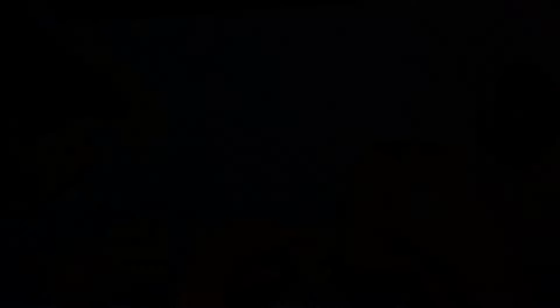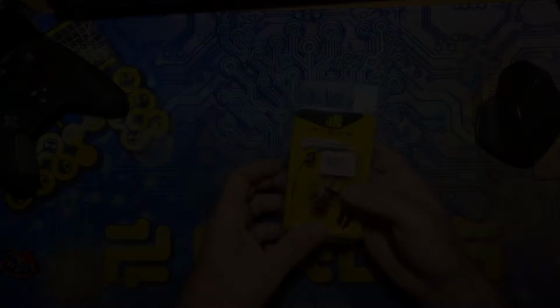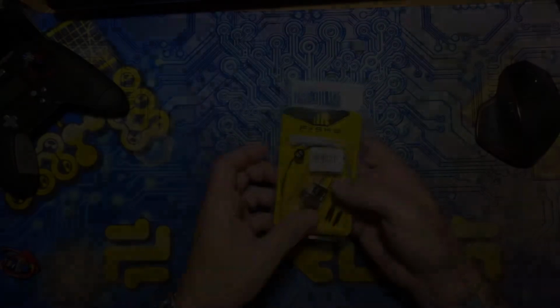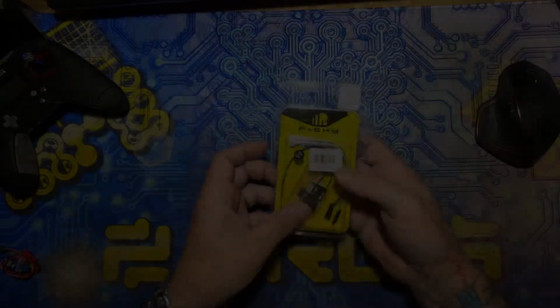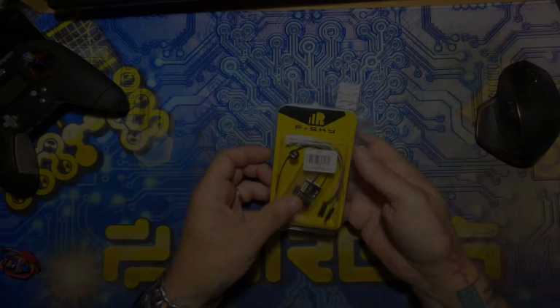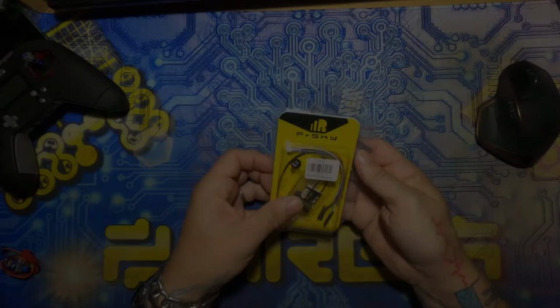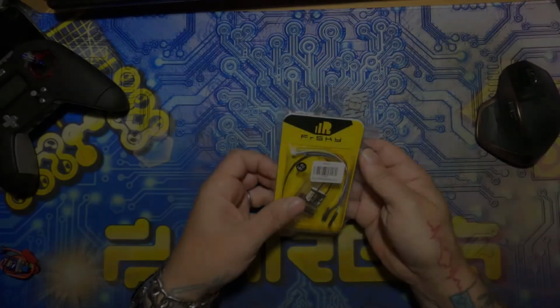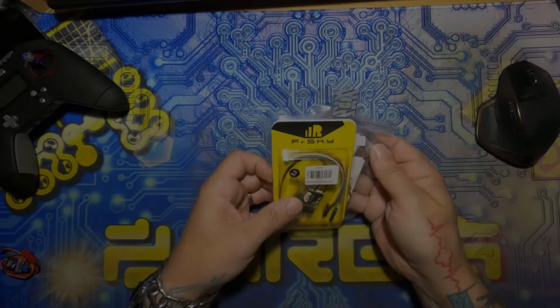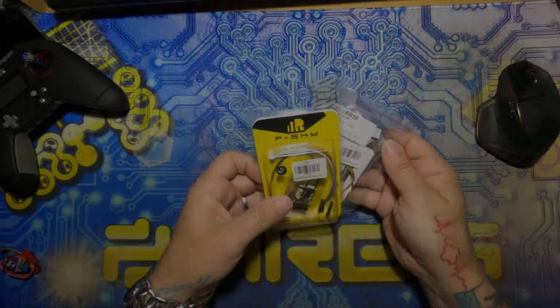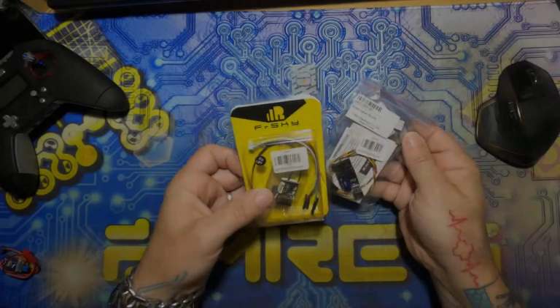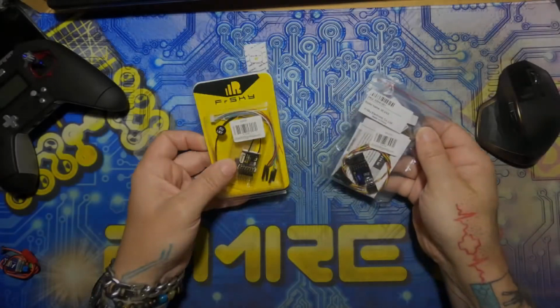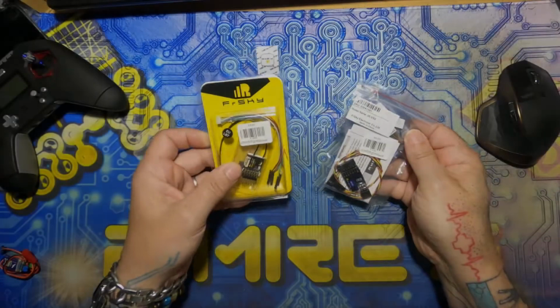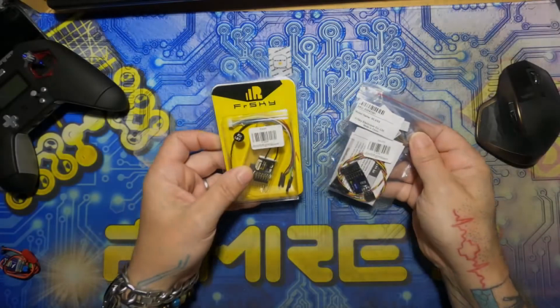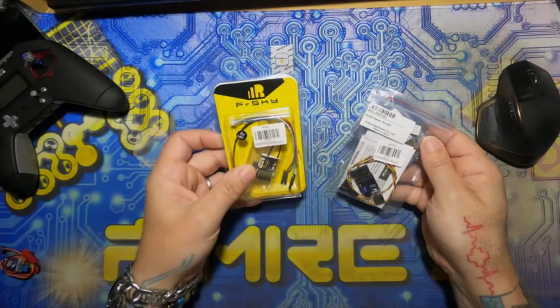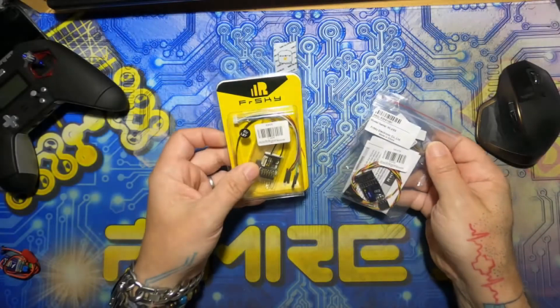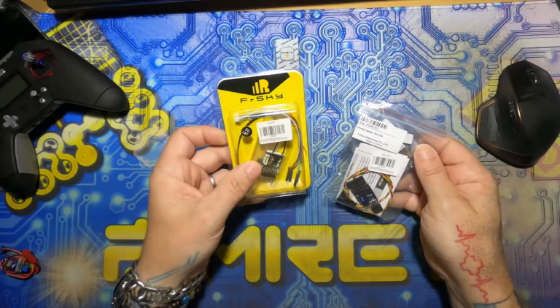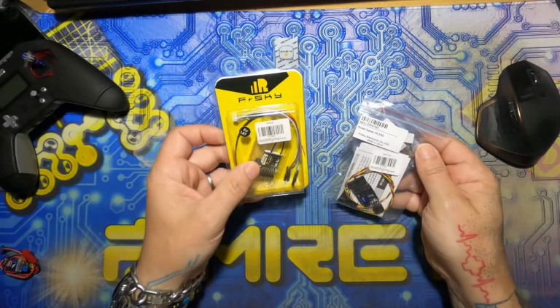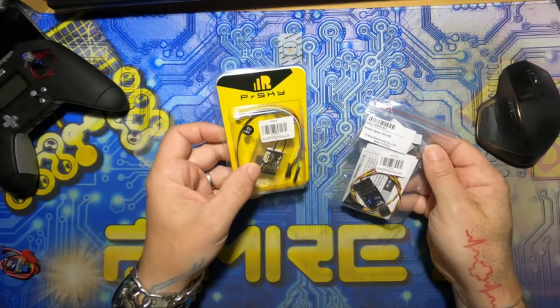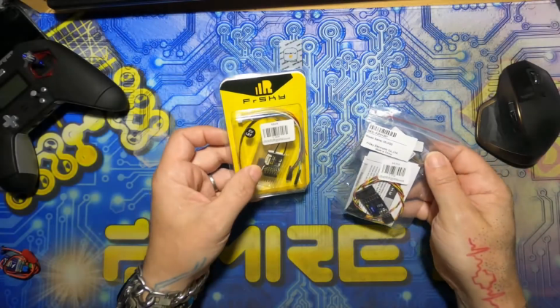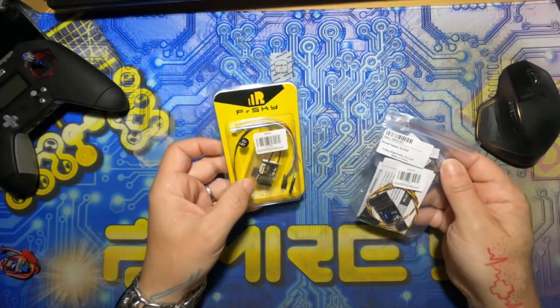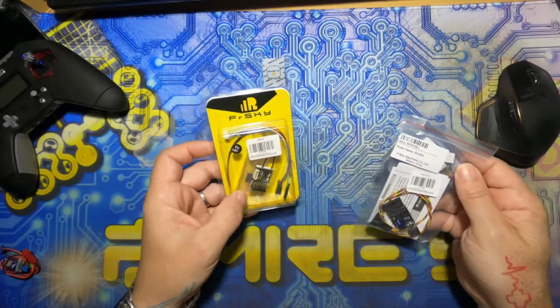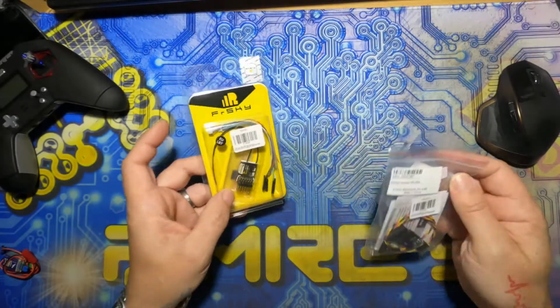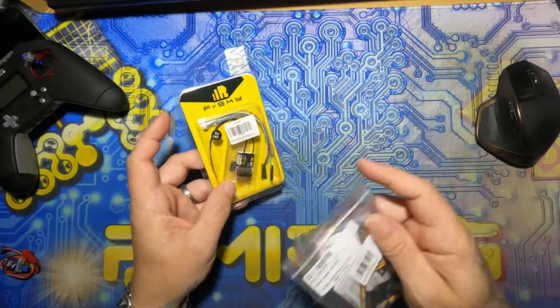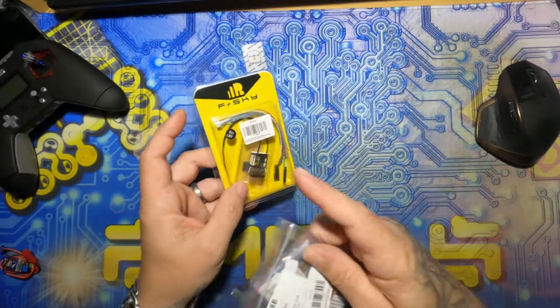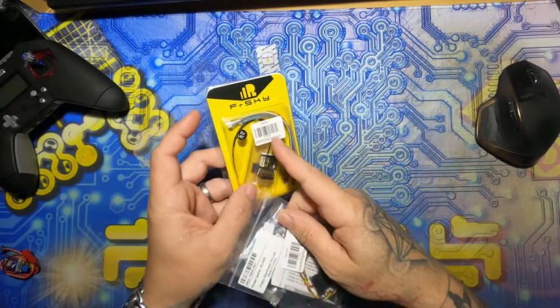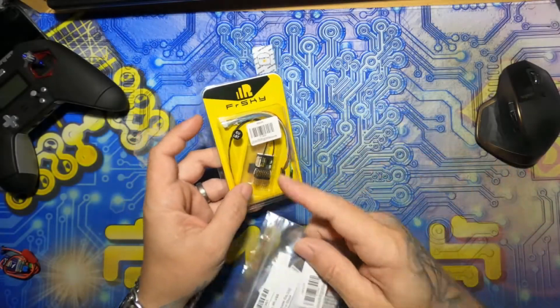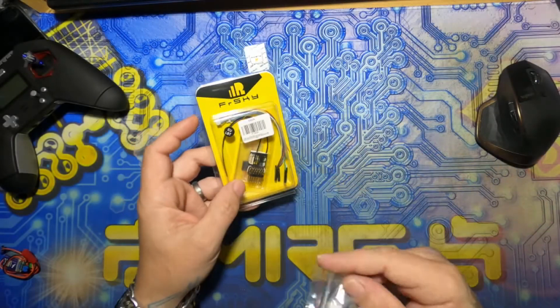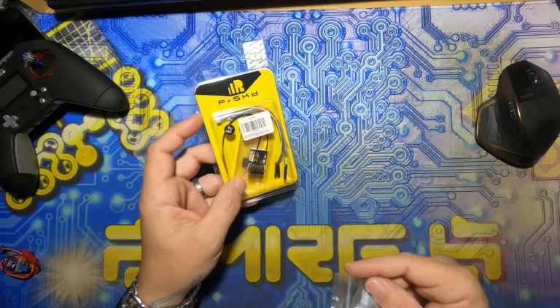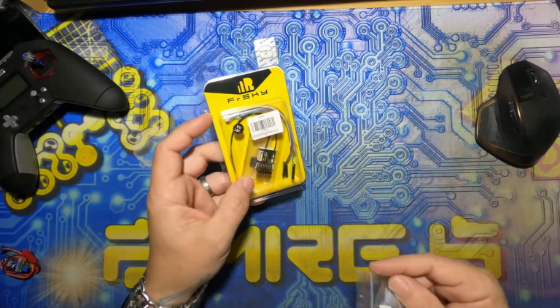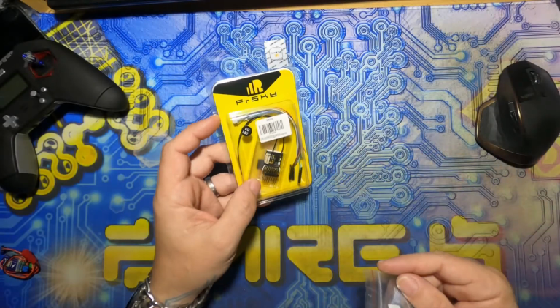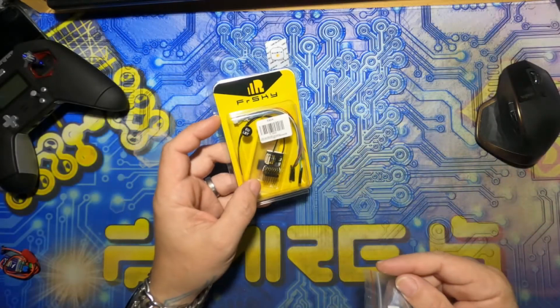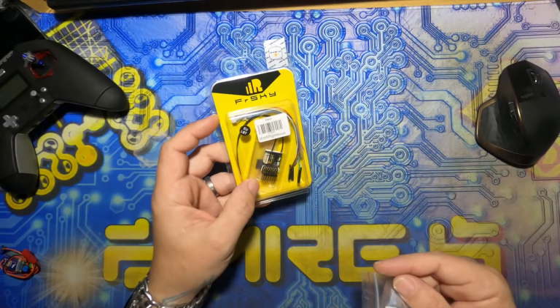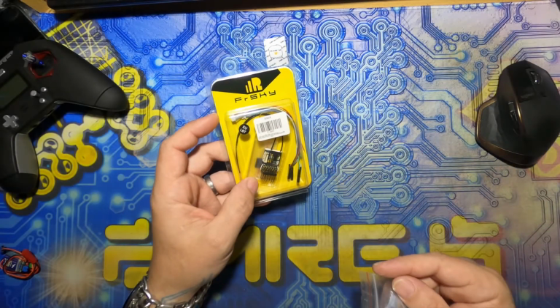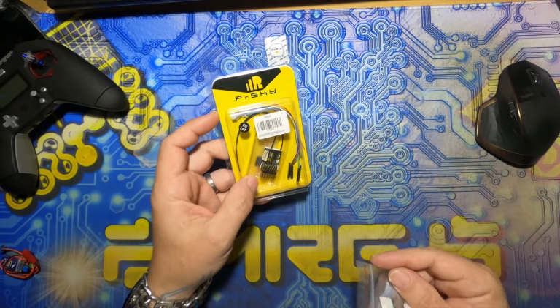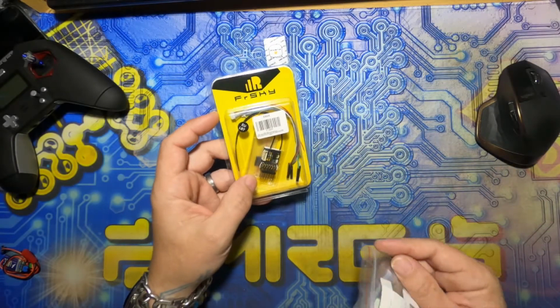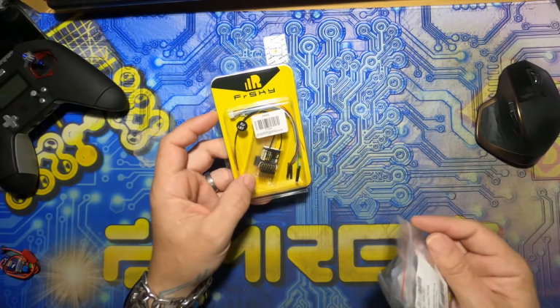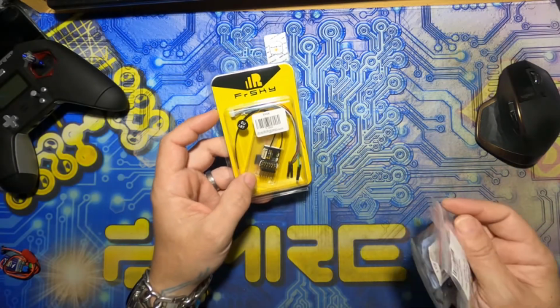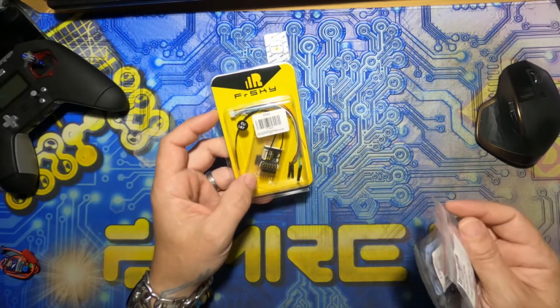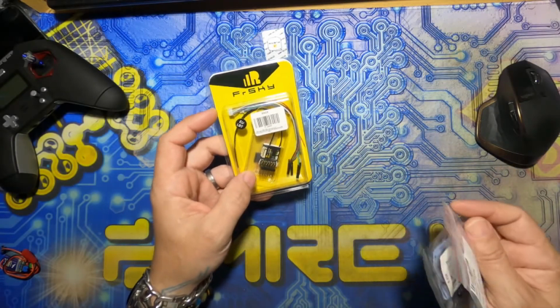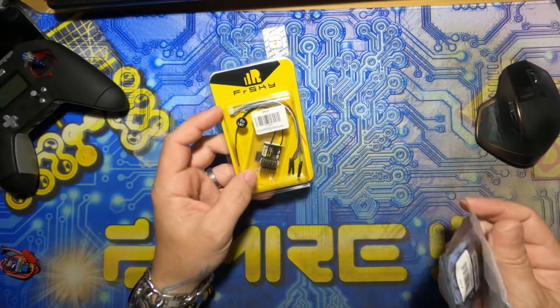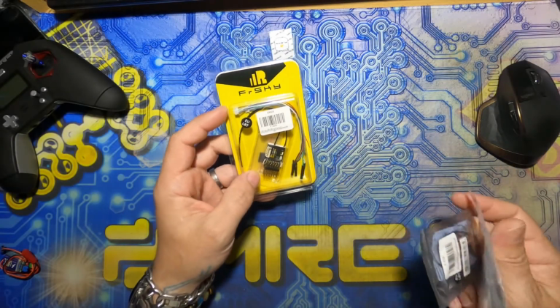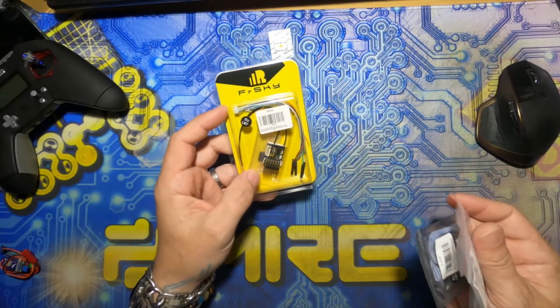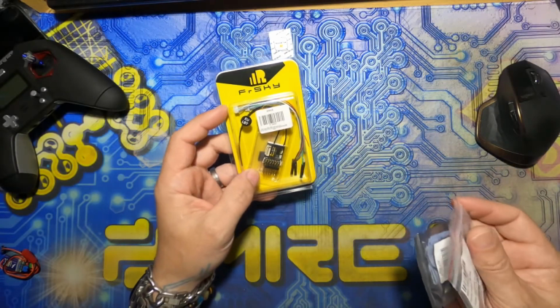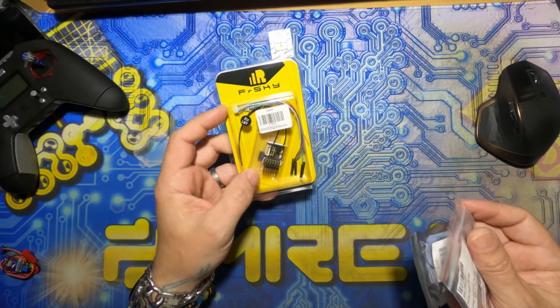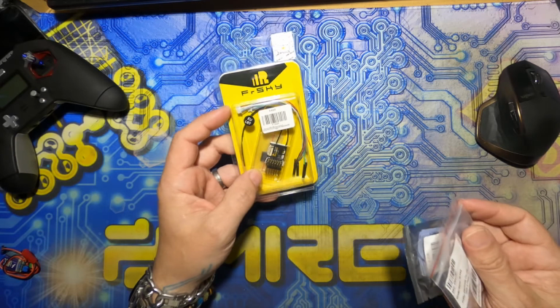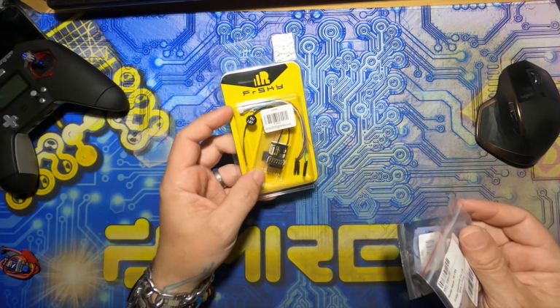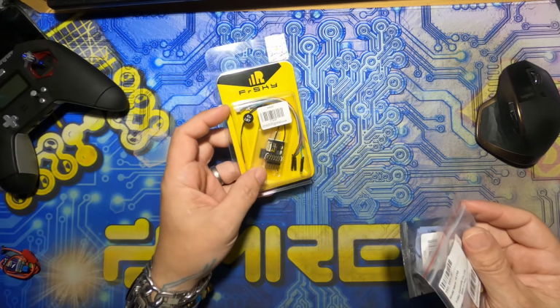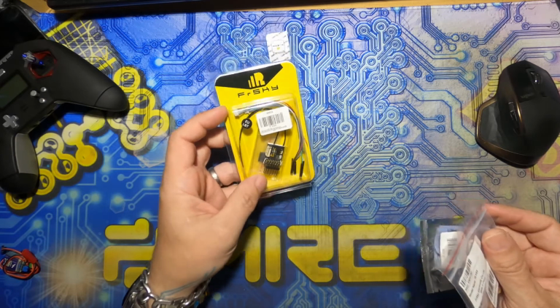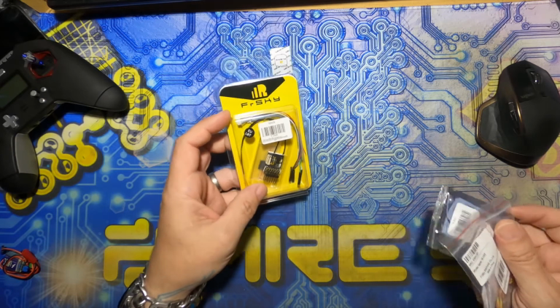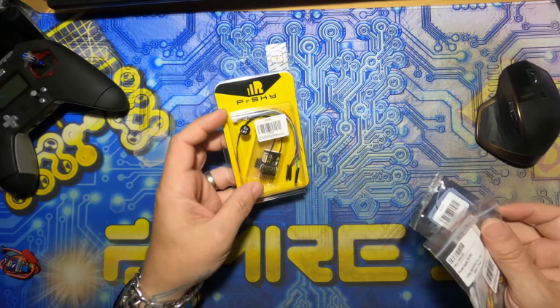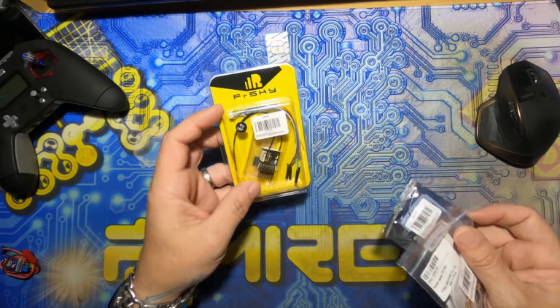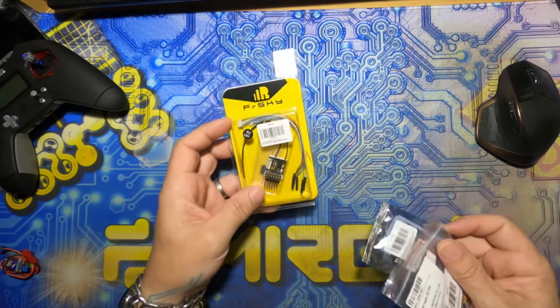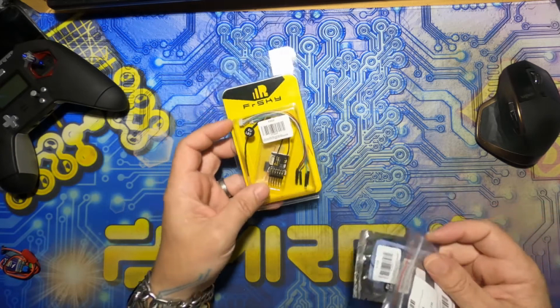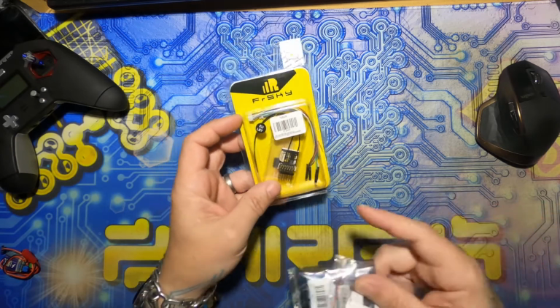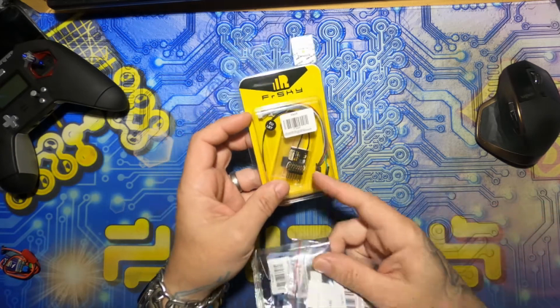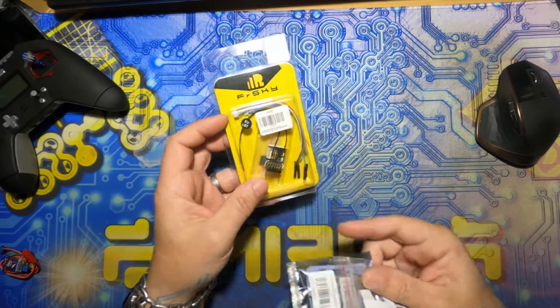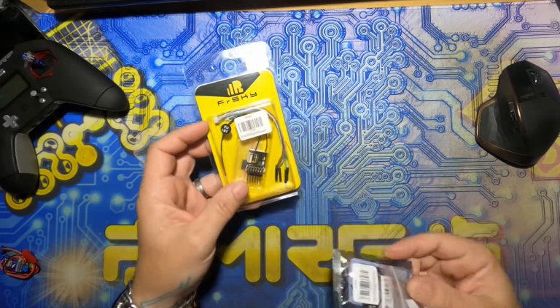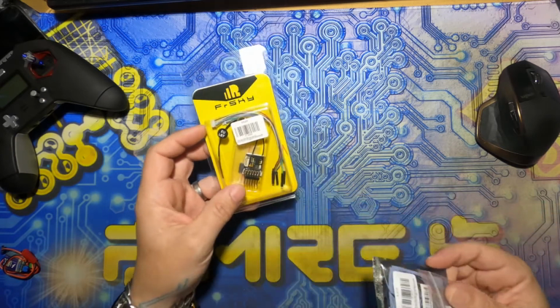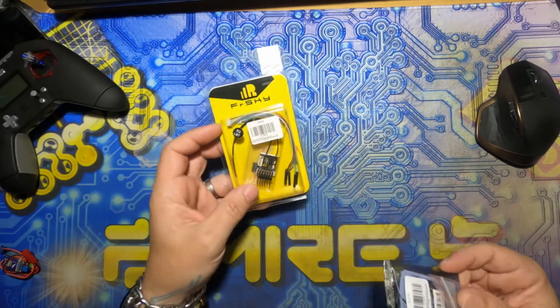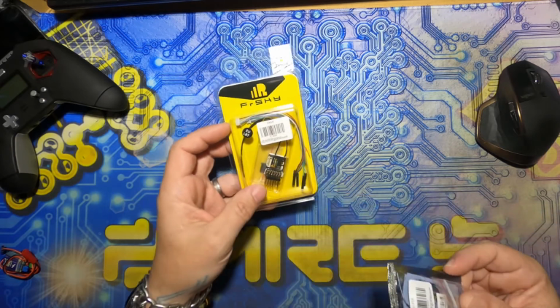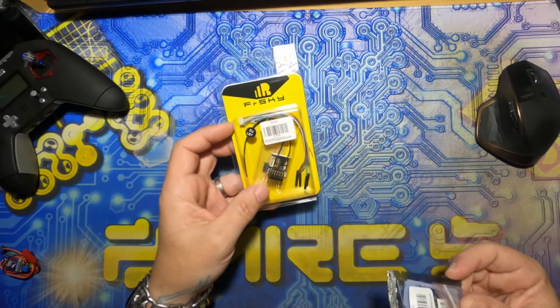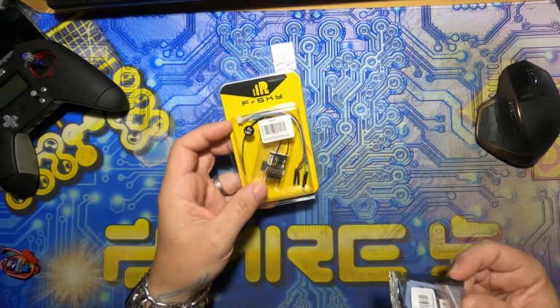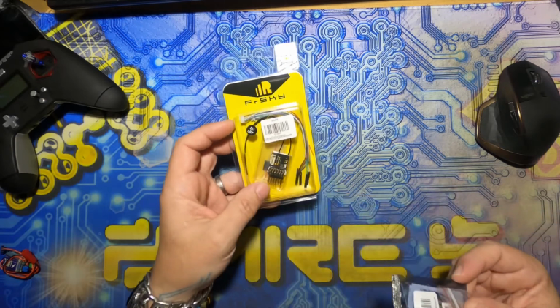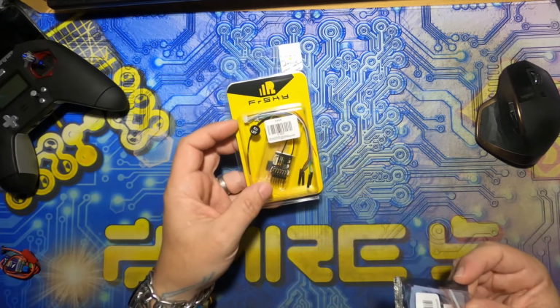Hey, welcome! Got a little bit of a project coming up with one of these RX6Rs in, so I thought I'd run you through FlashNet.